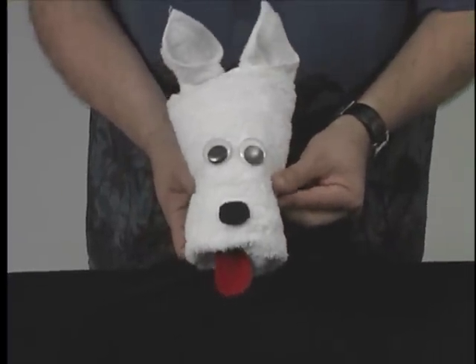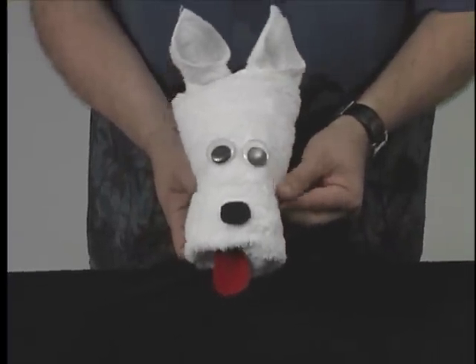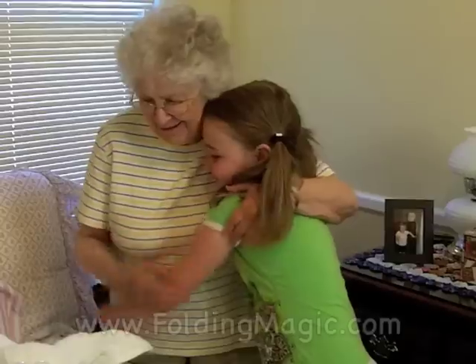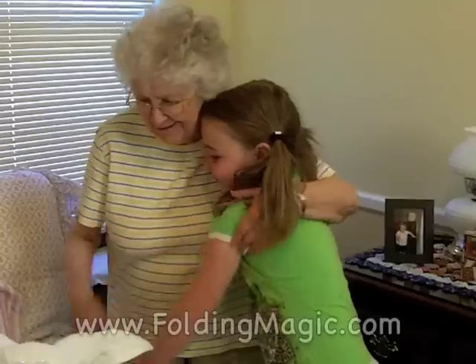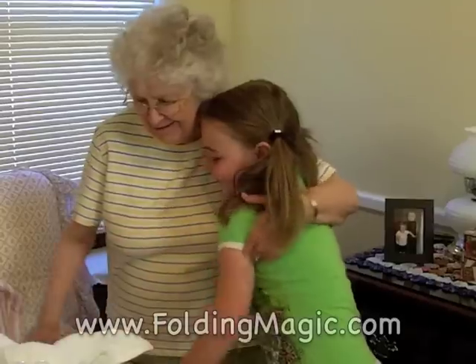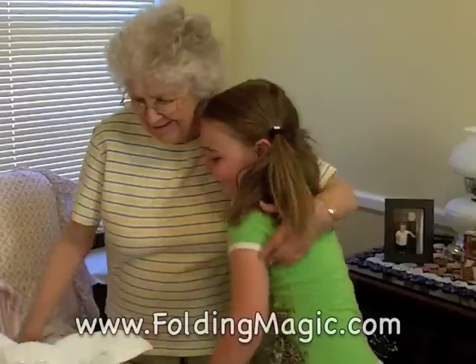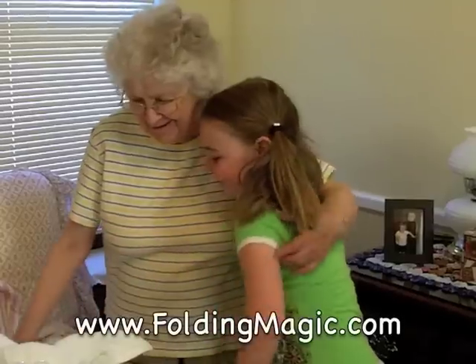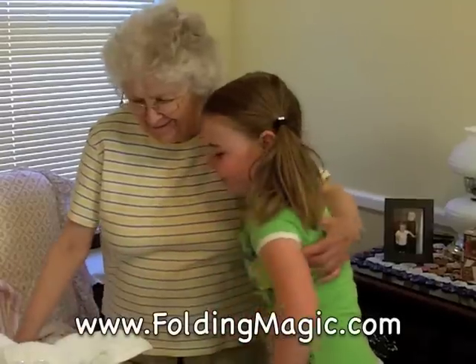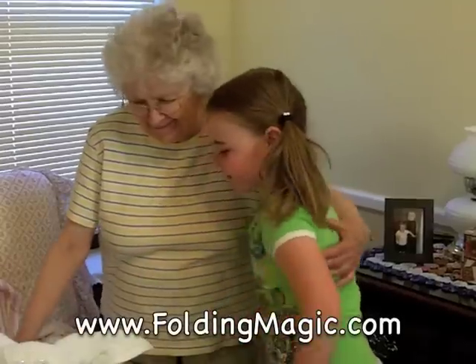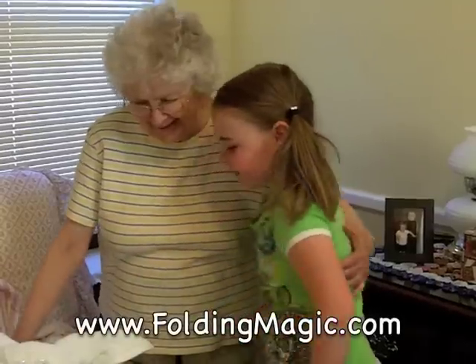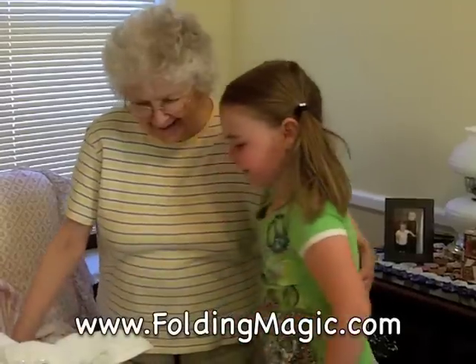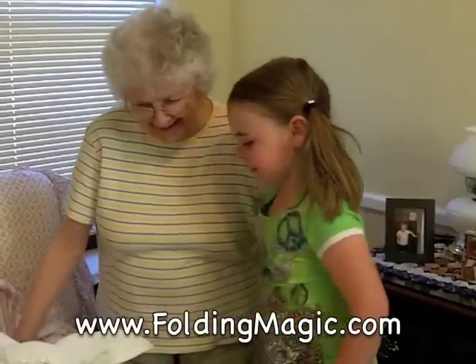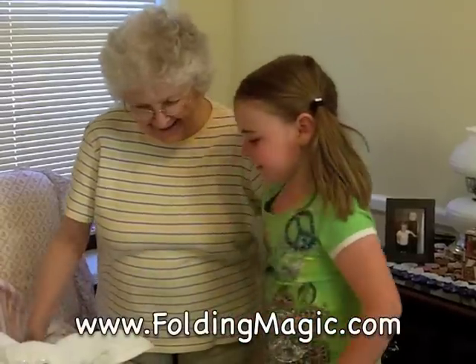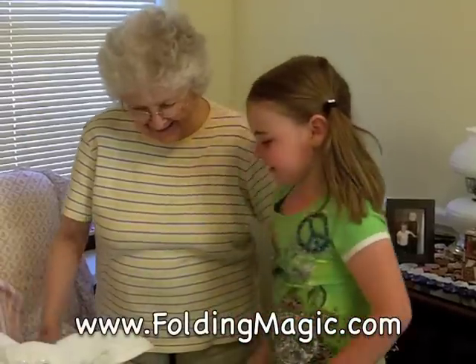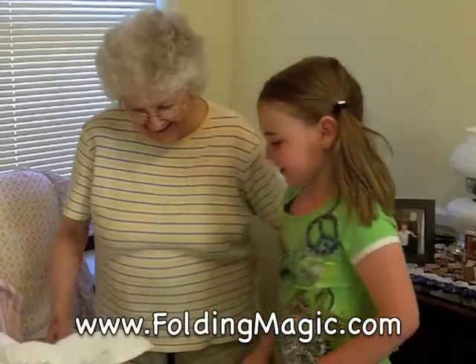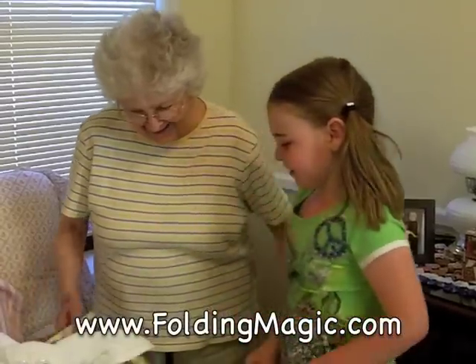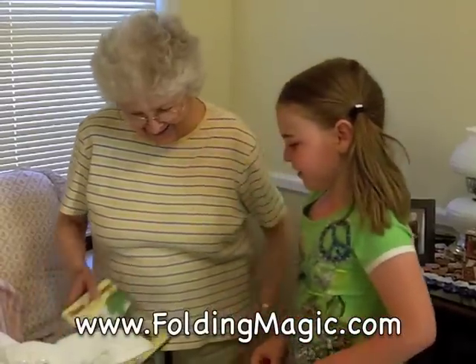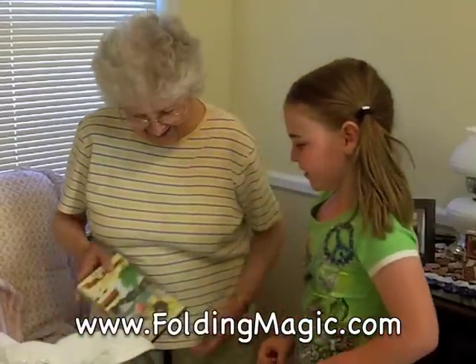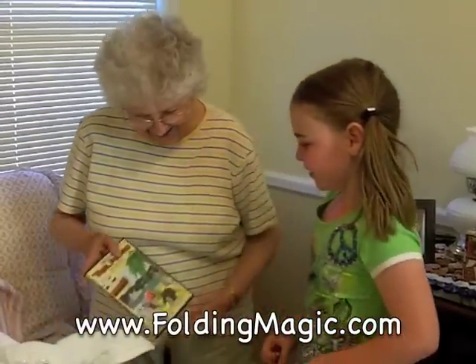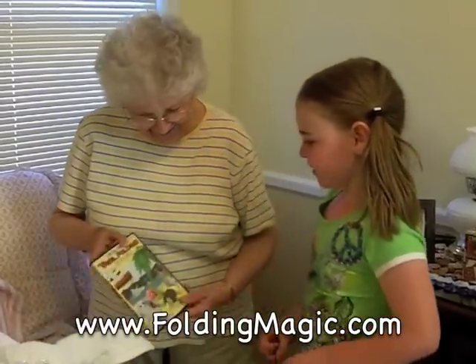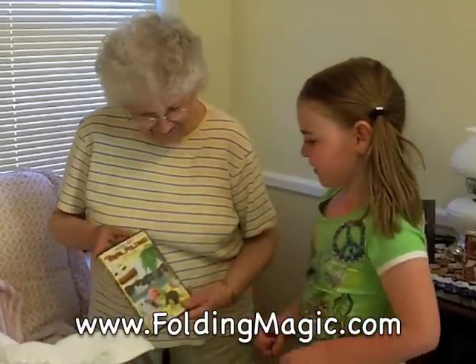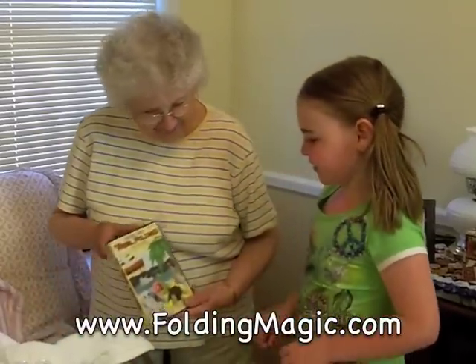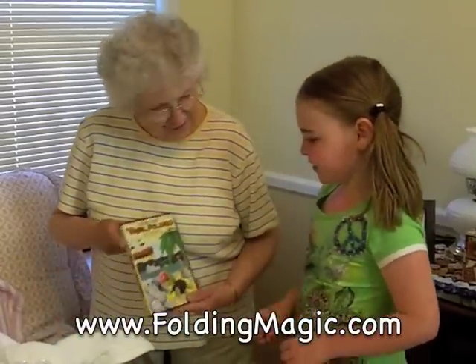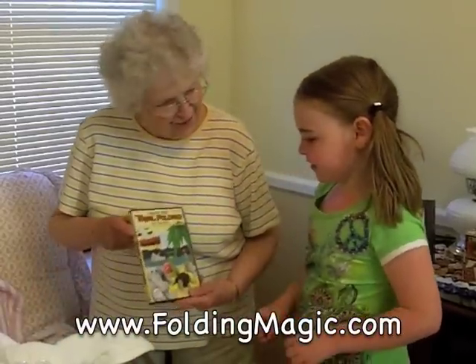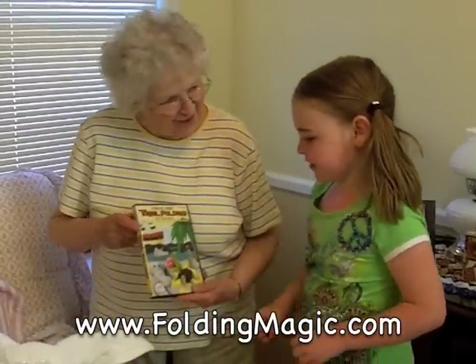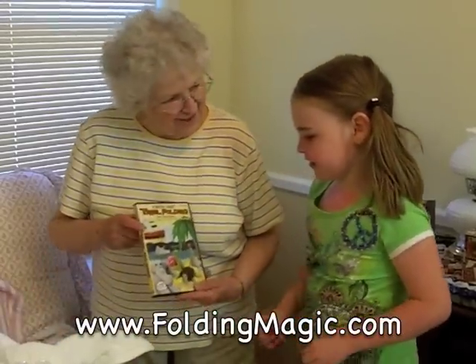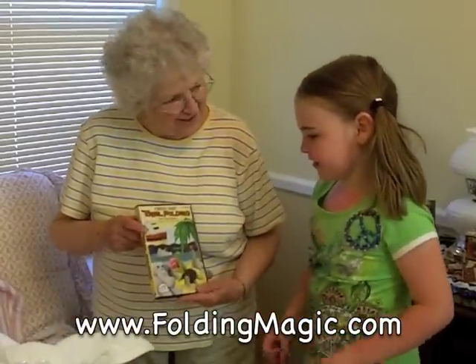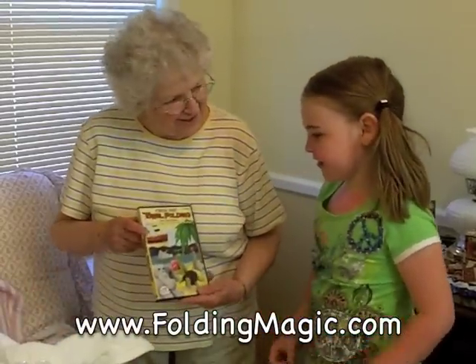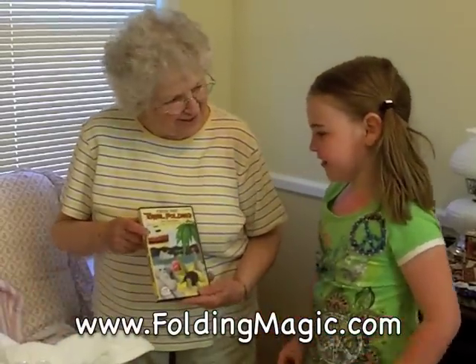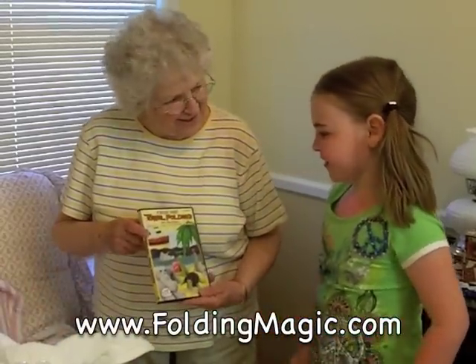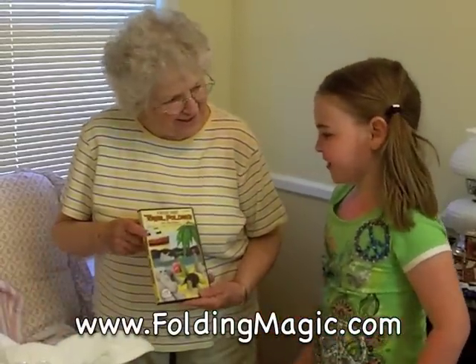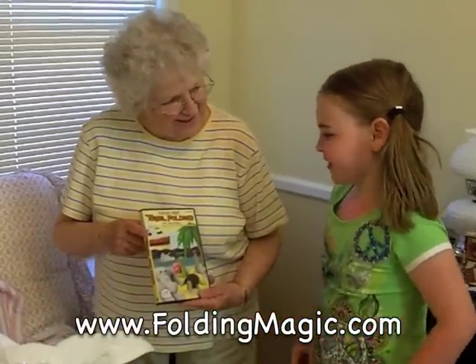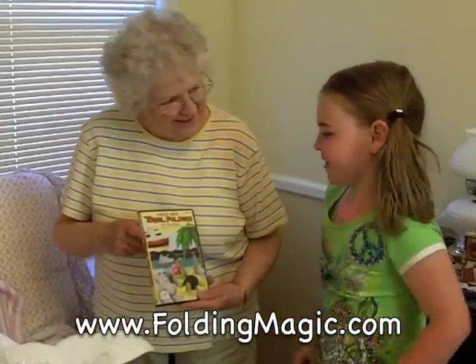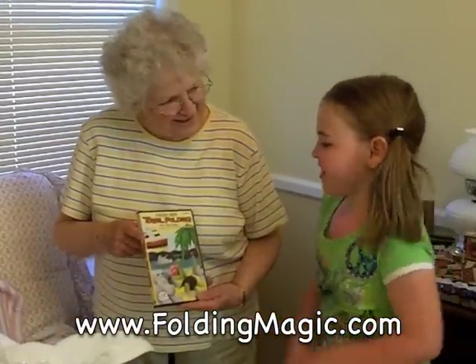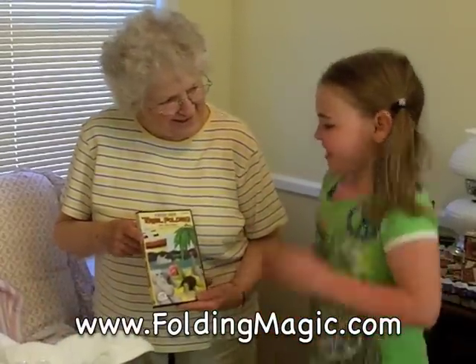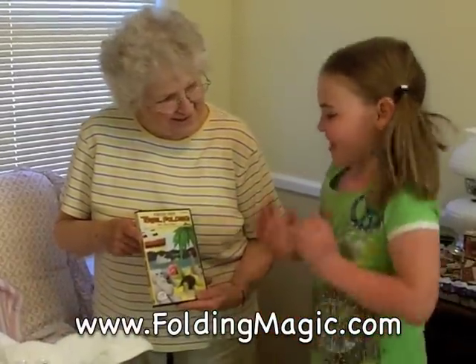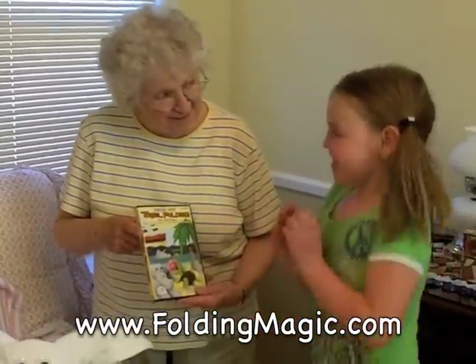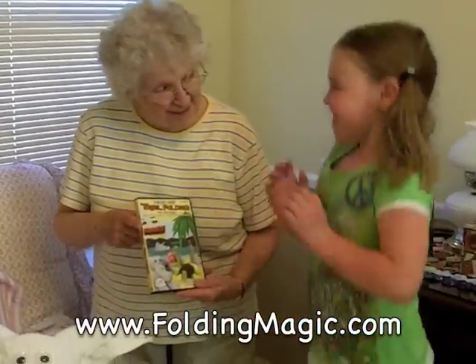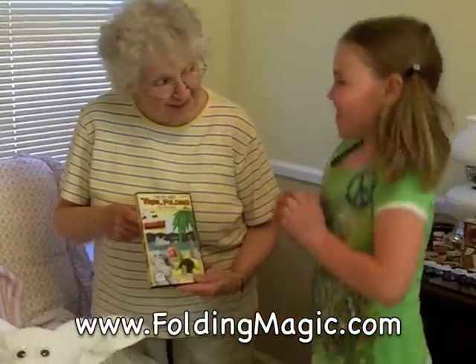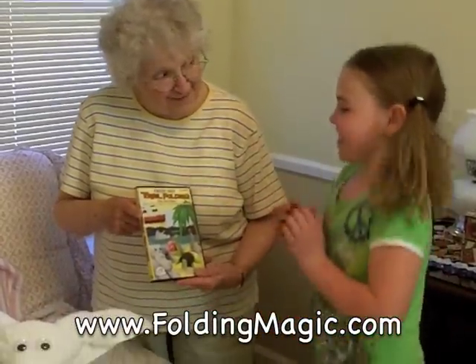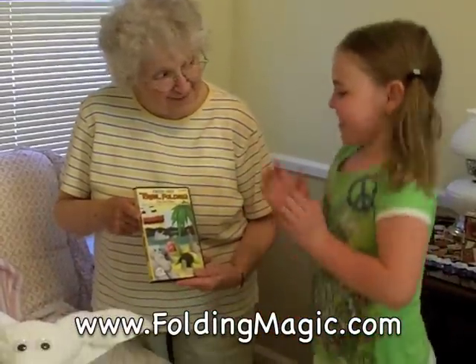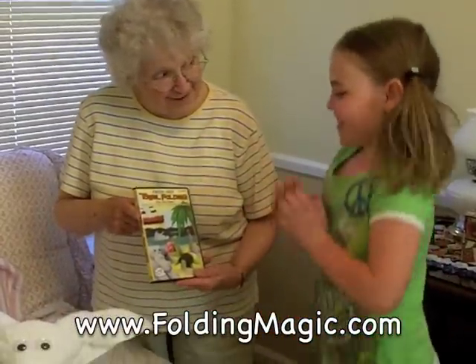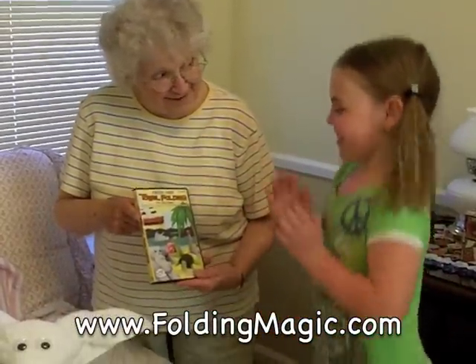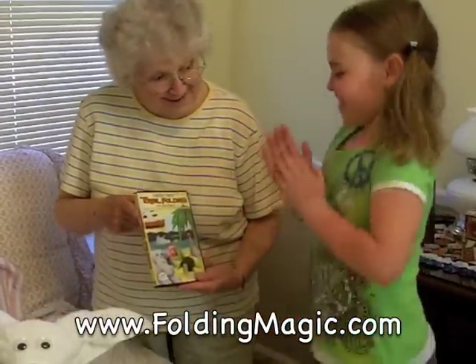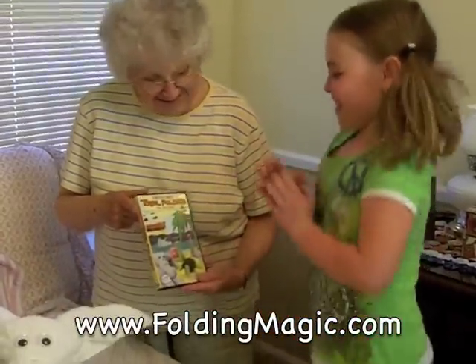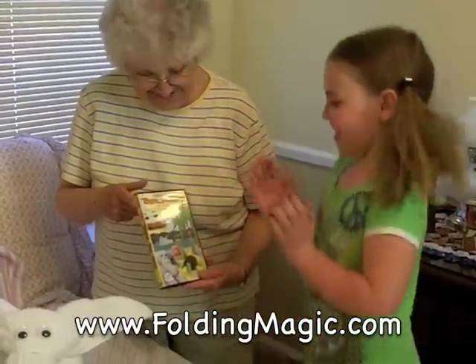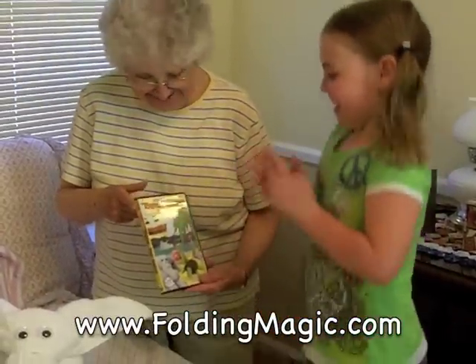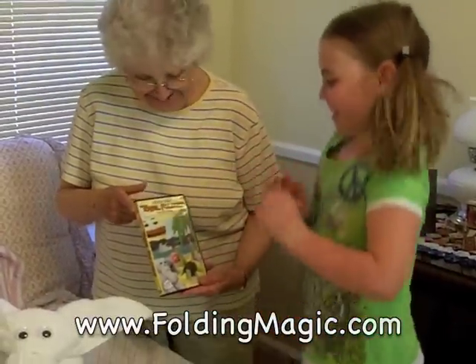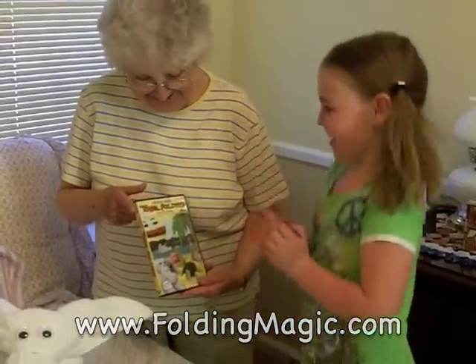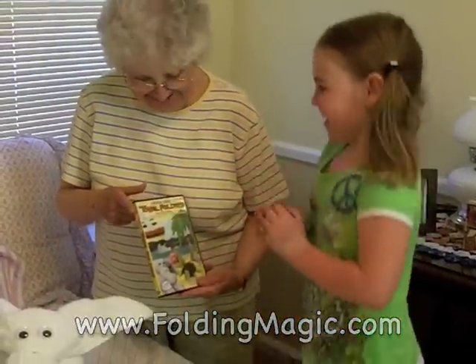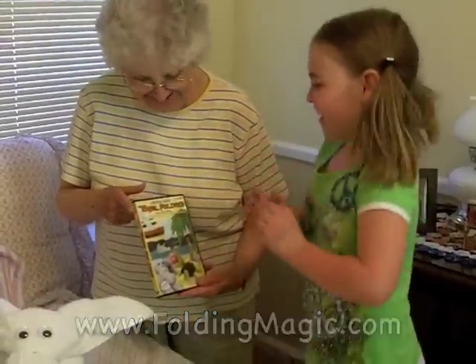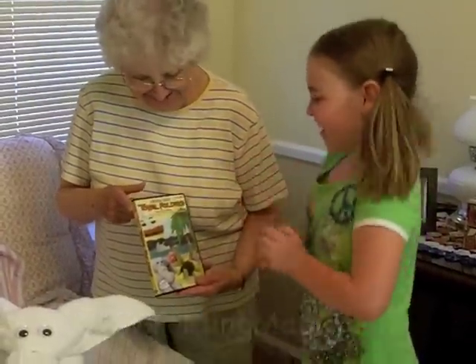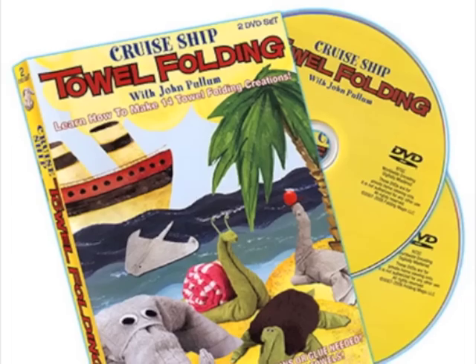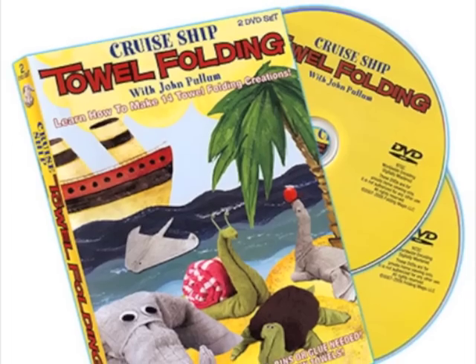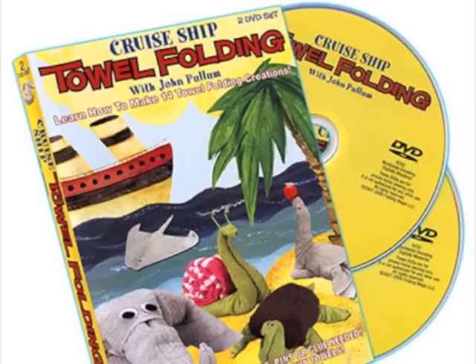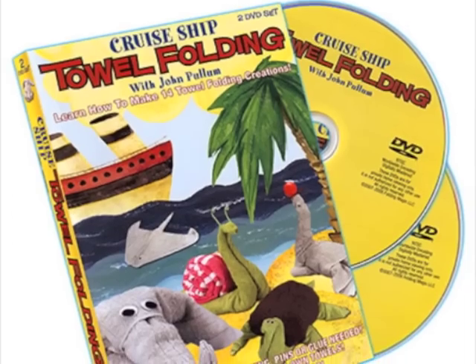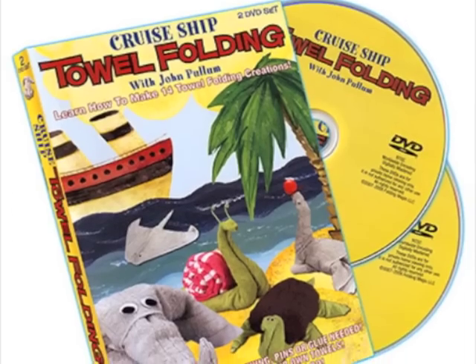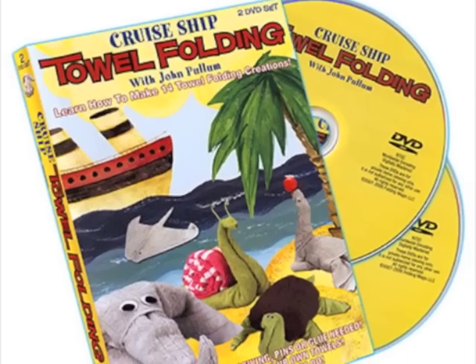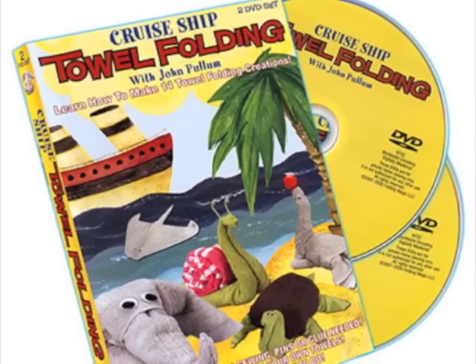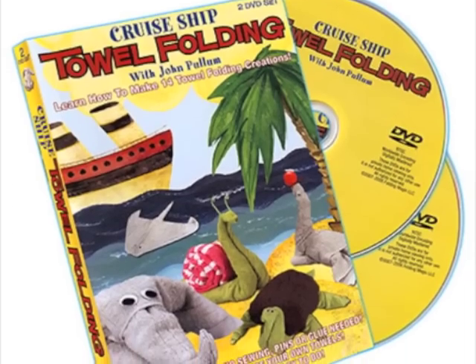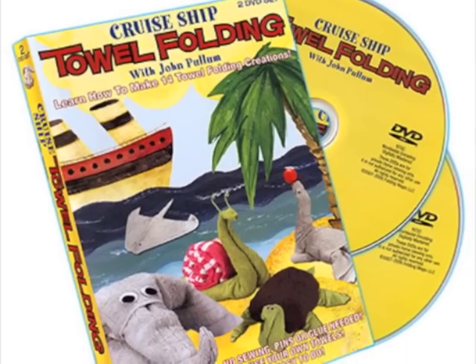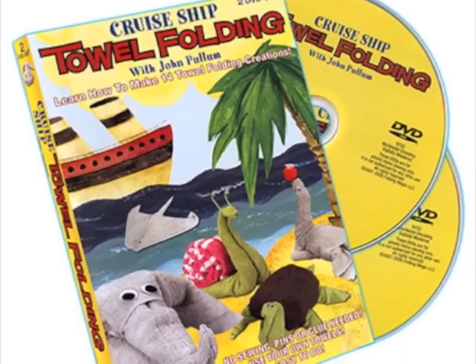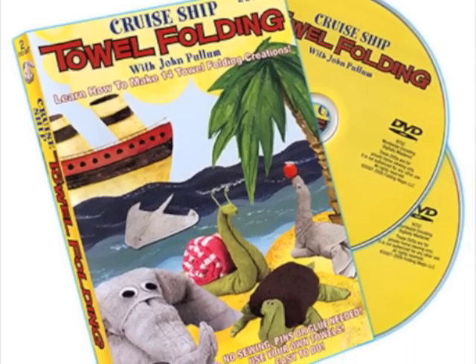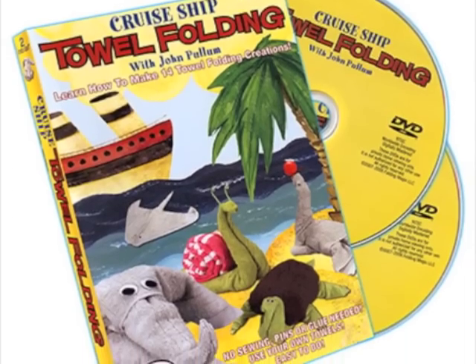Visit www.FoldingMagic.com to order. That's FoldingMagic.com.